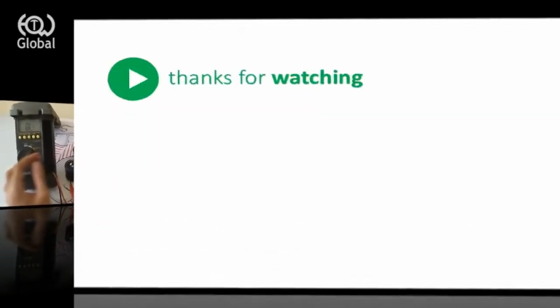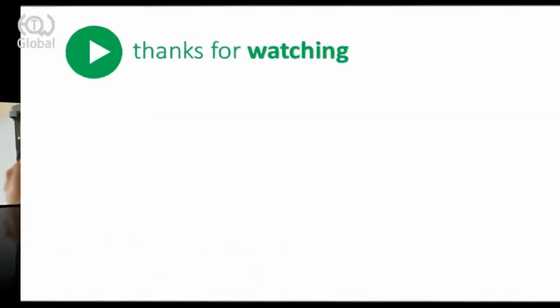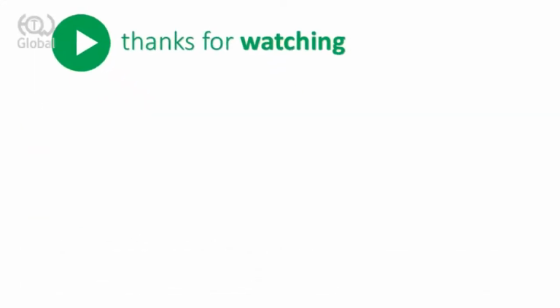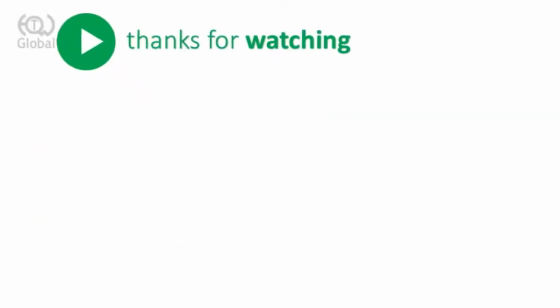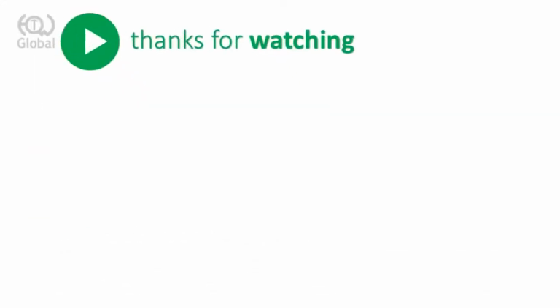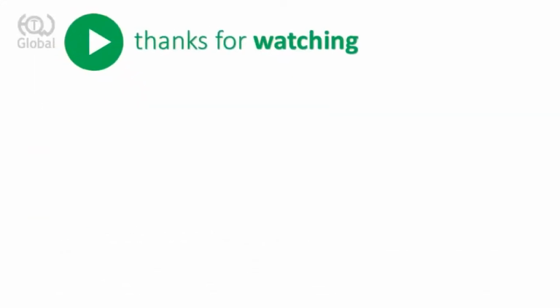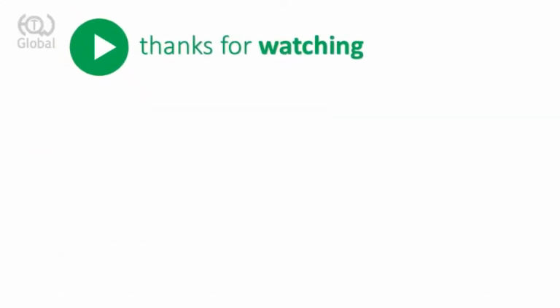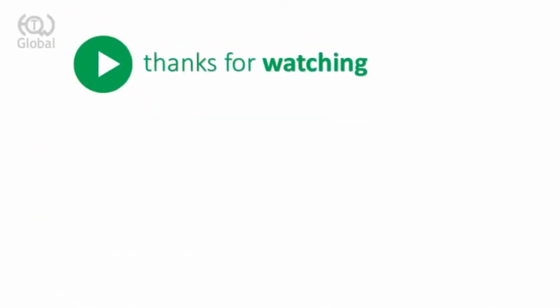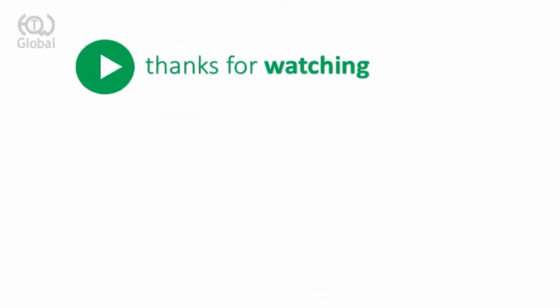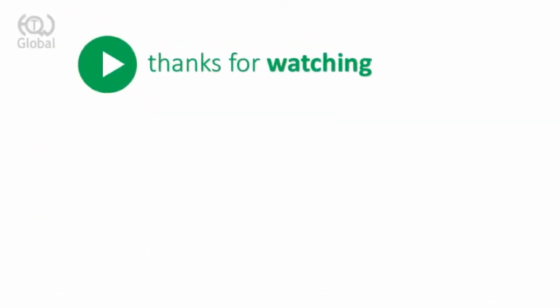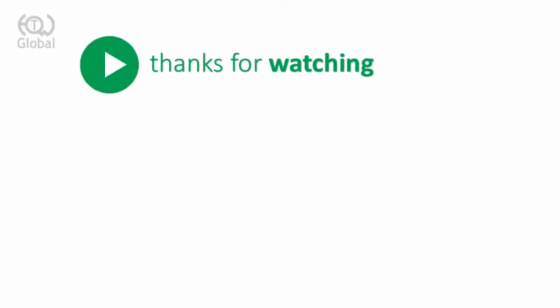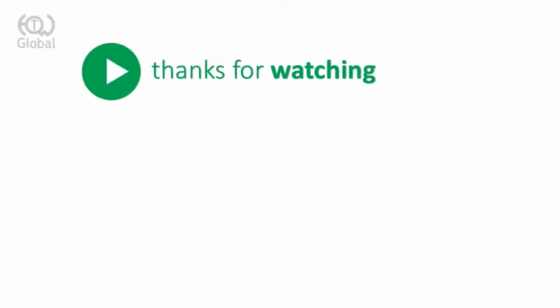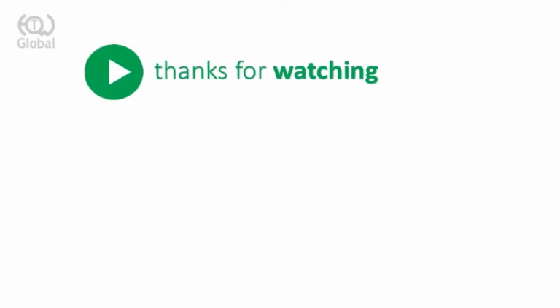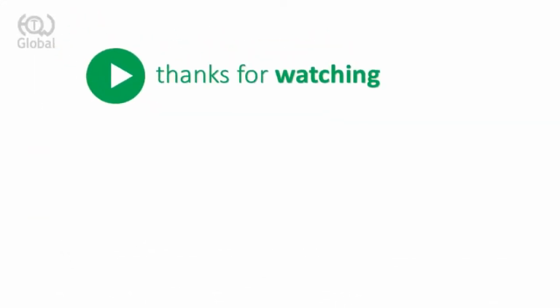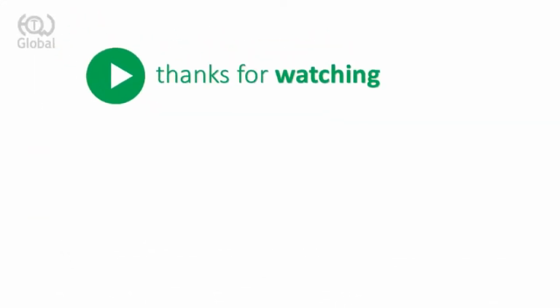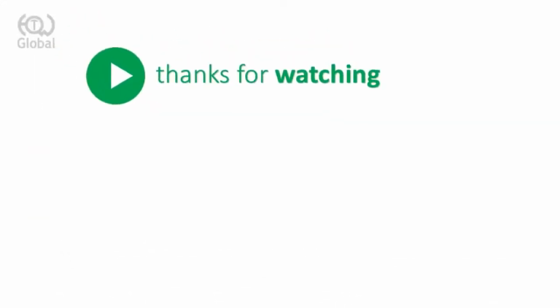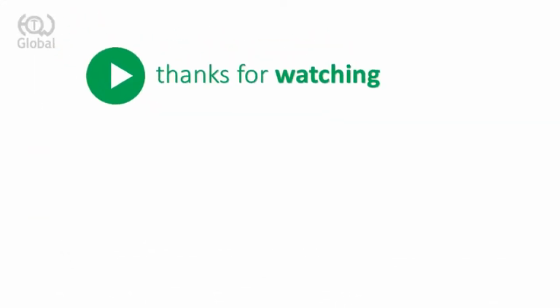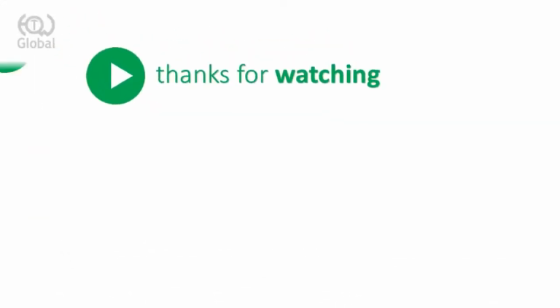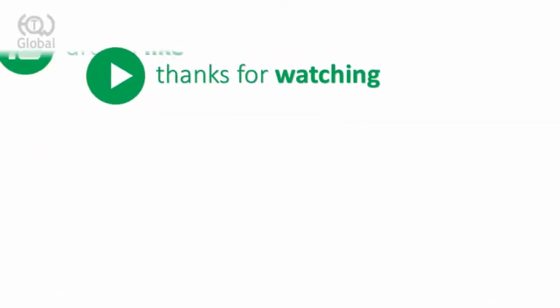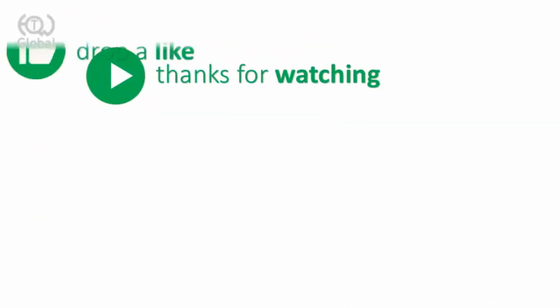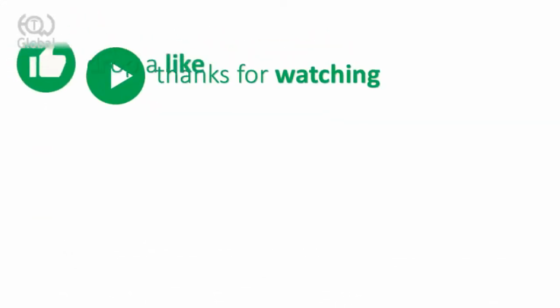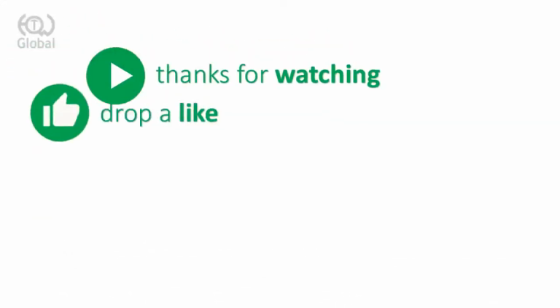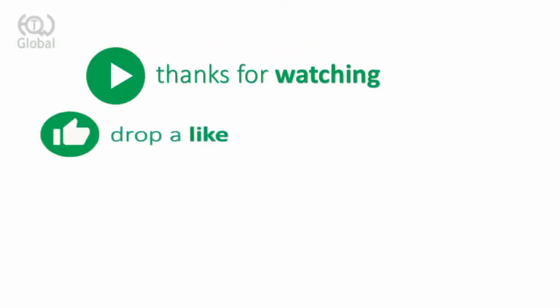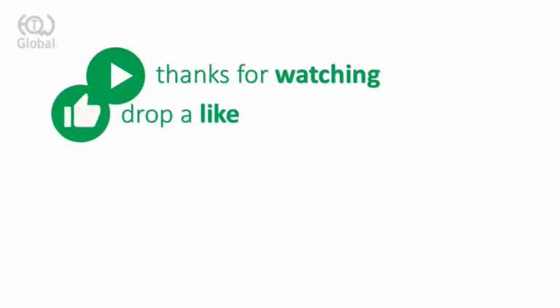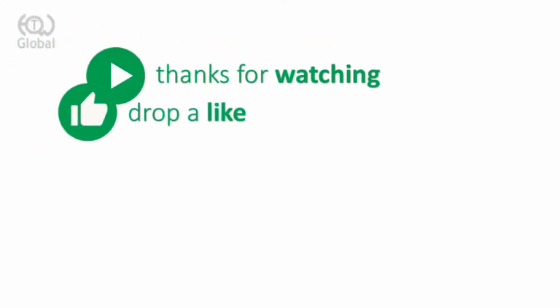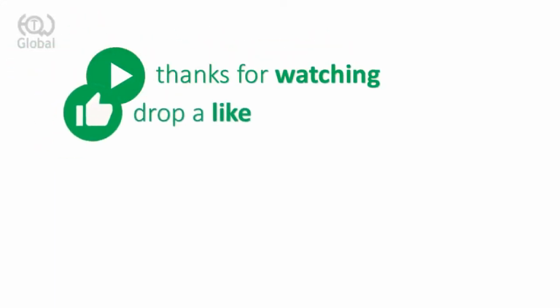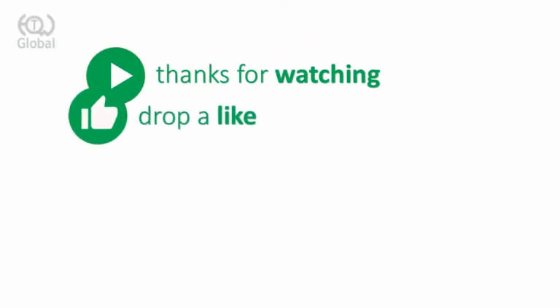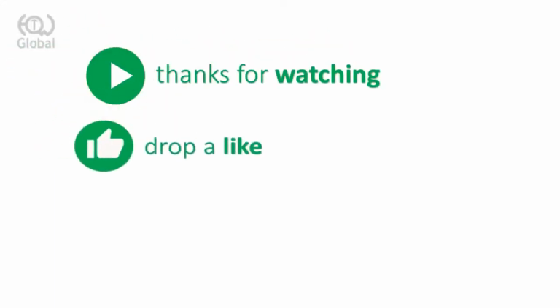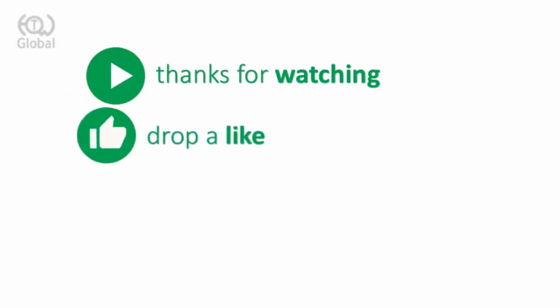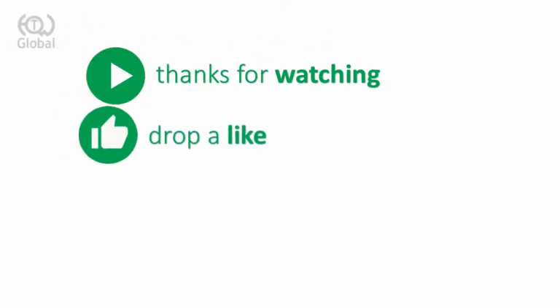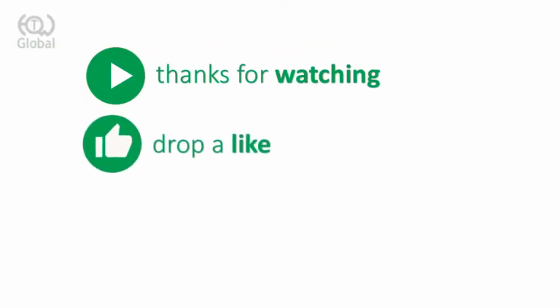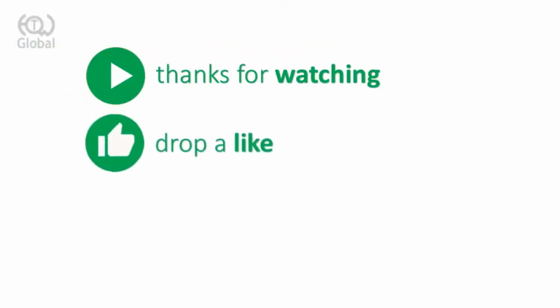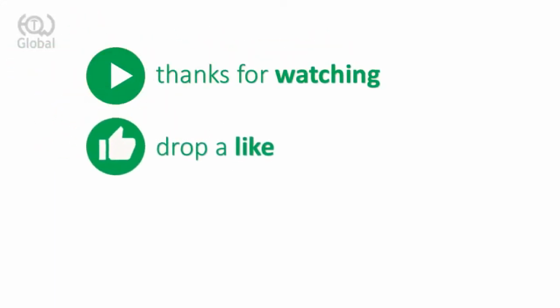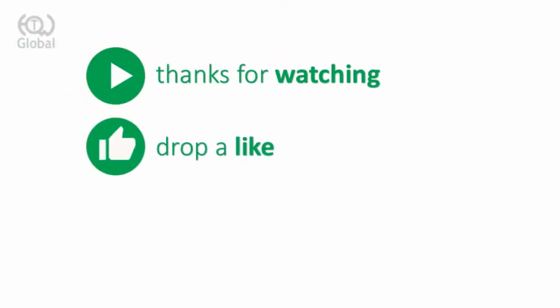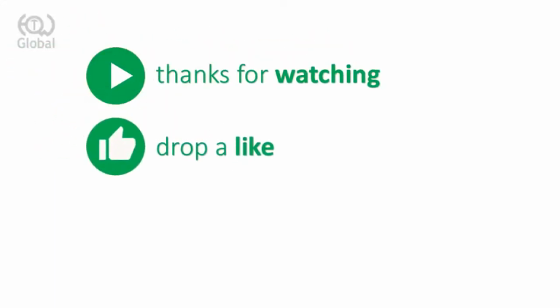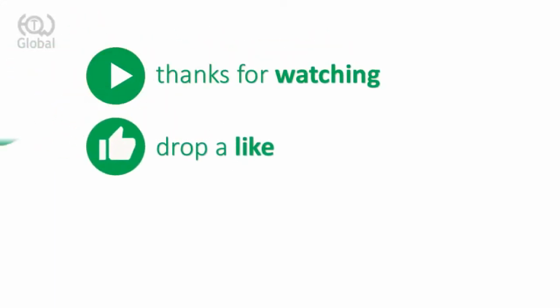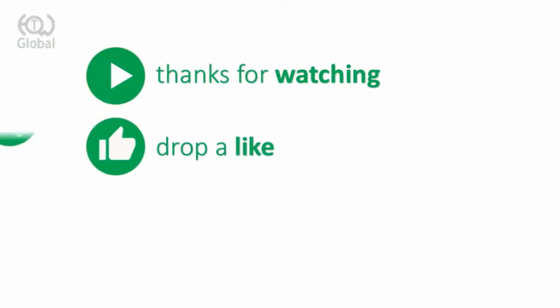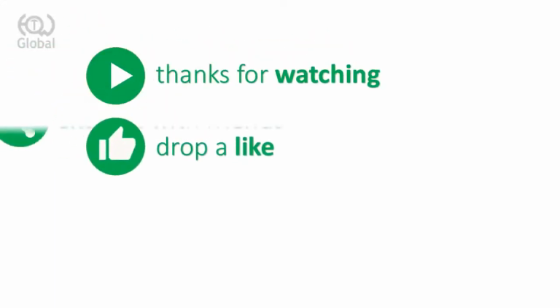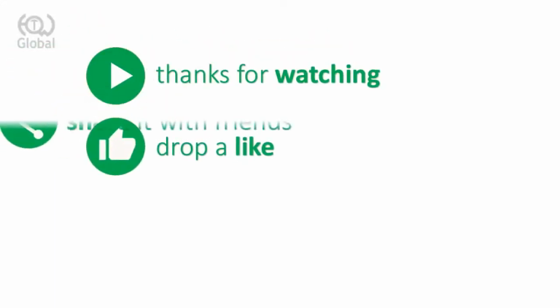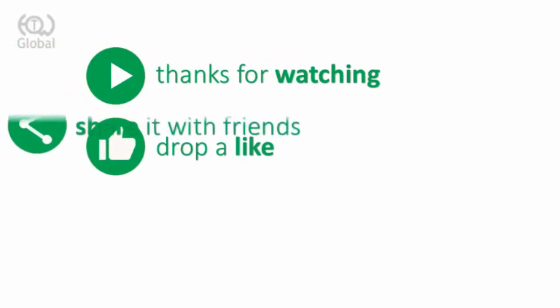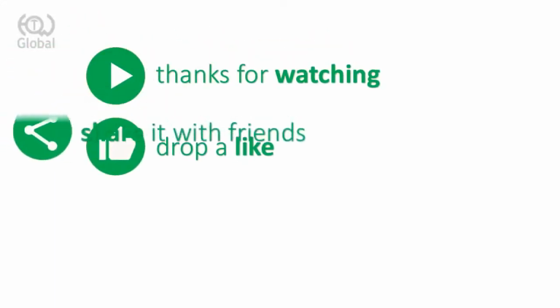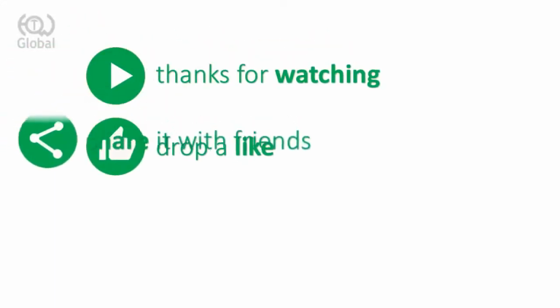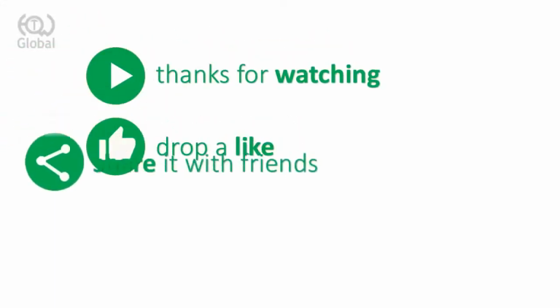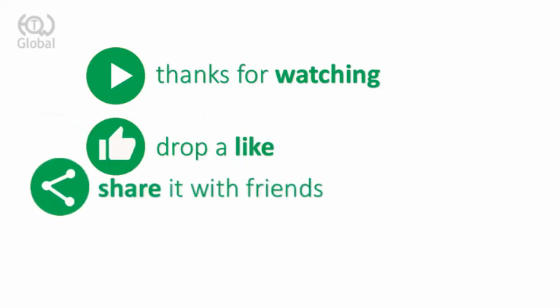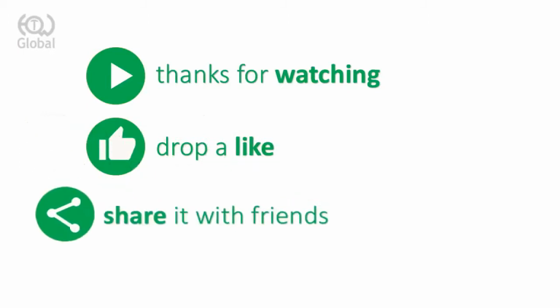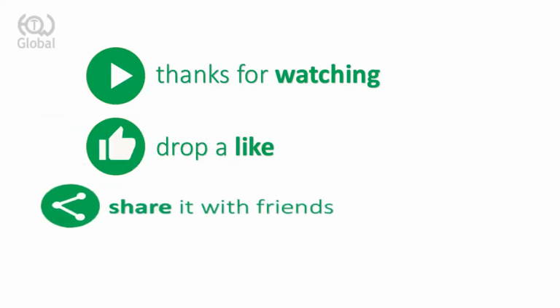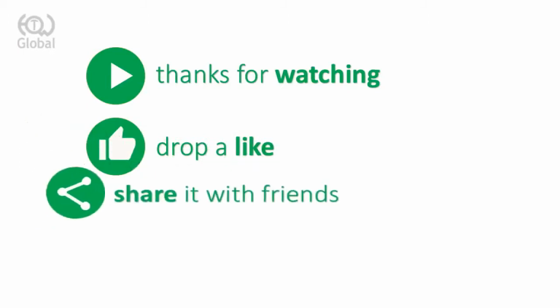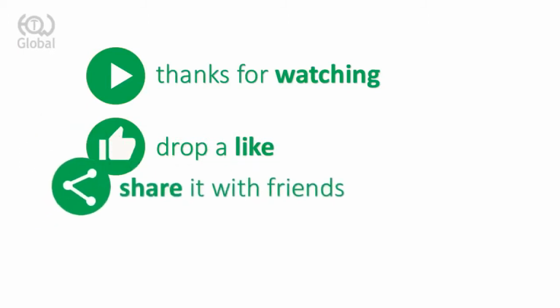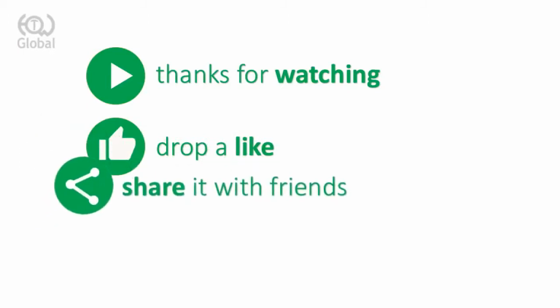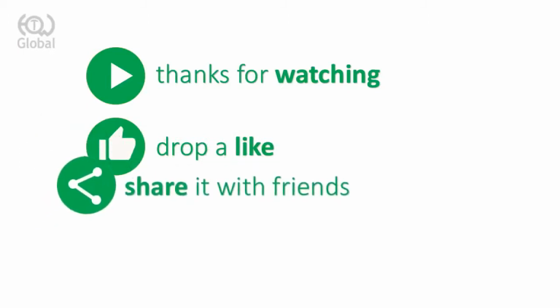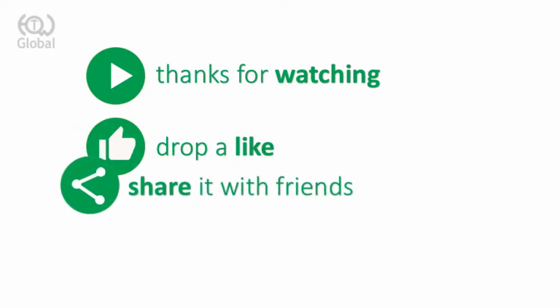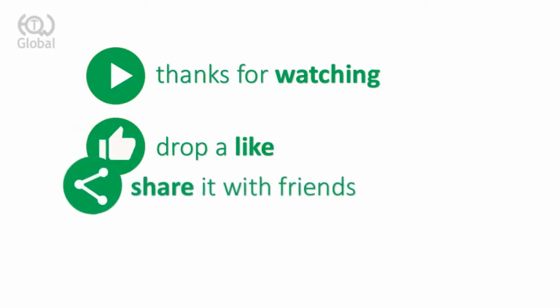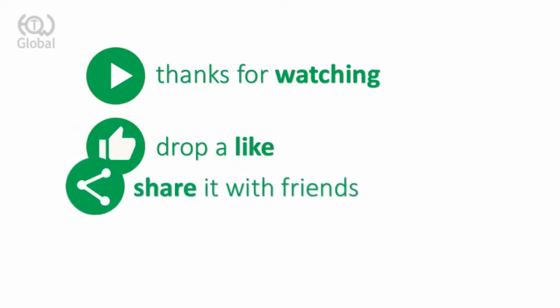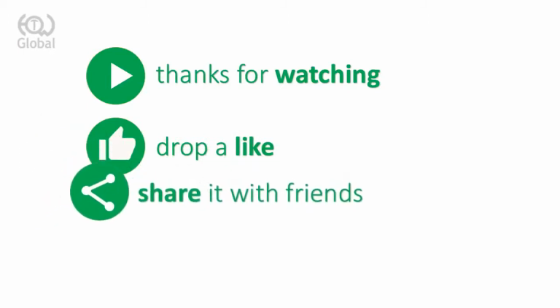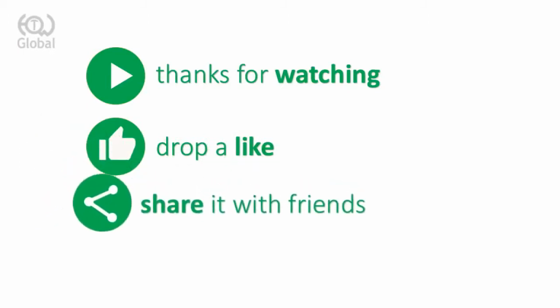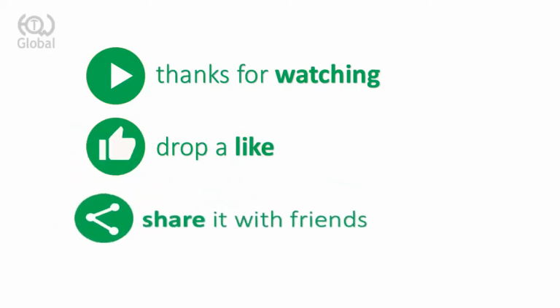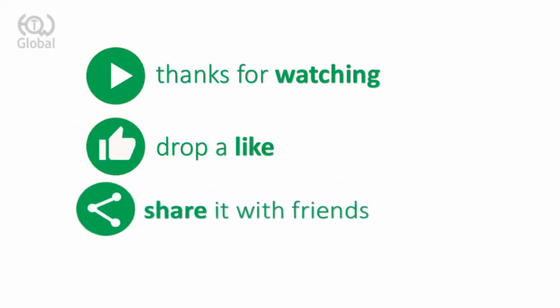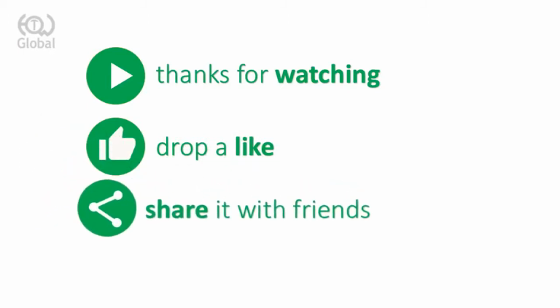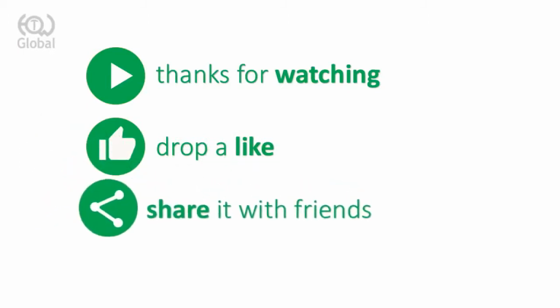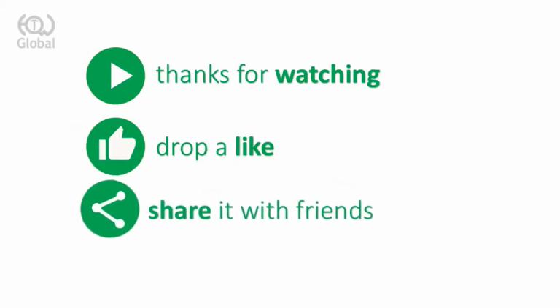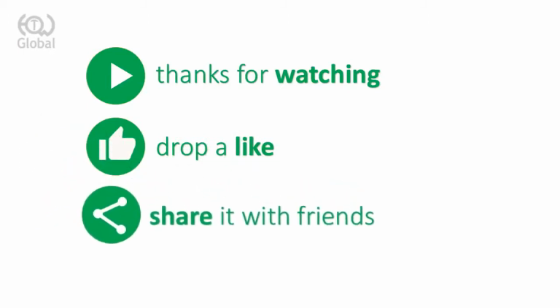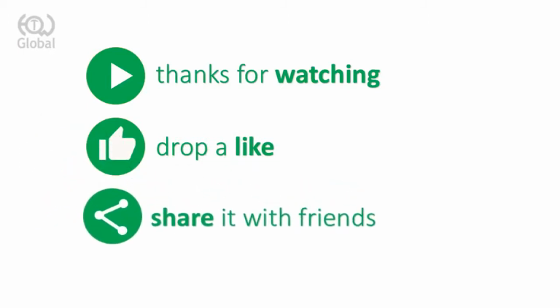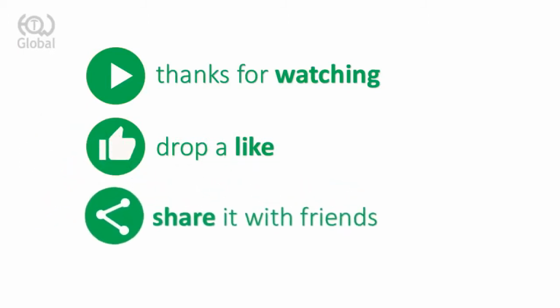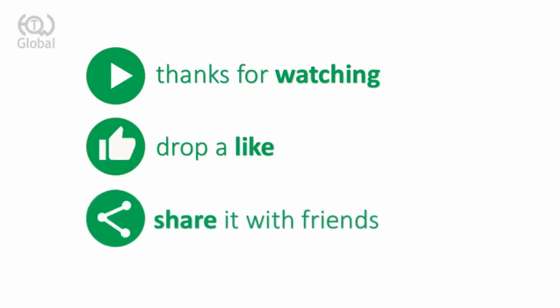If you like the video, give it a thumbs up and share it with your friends. For more tutorials and tips, subscribe to the channel.